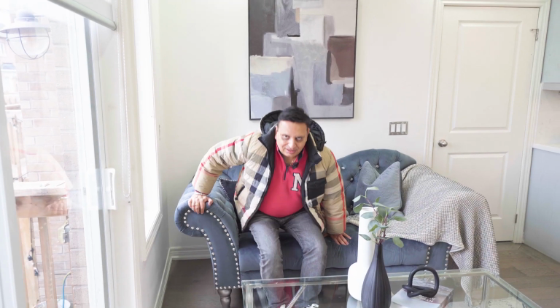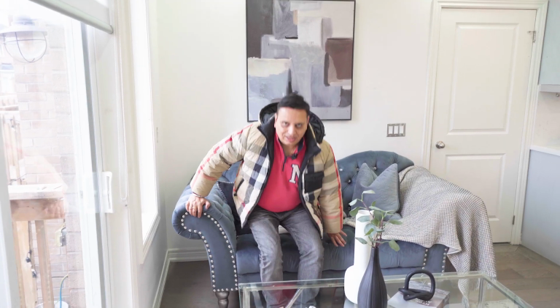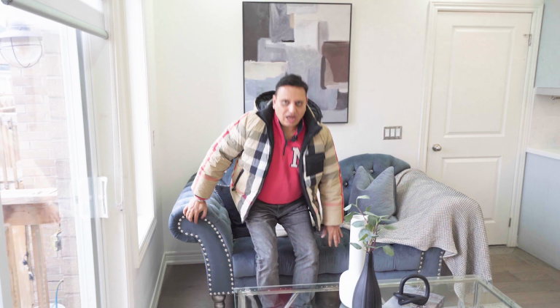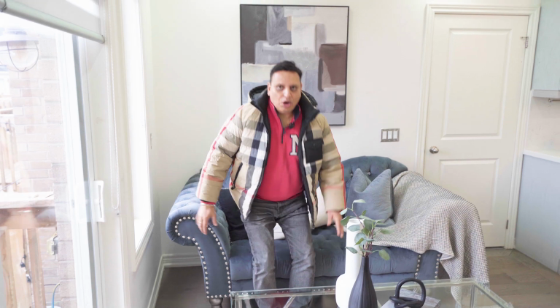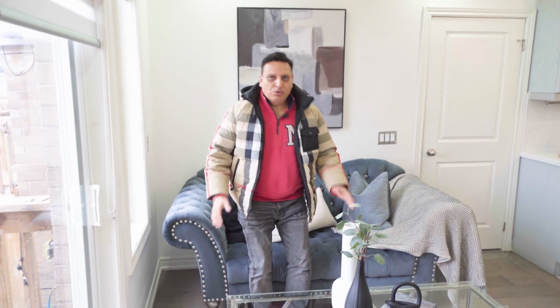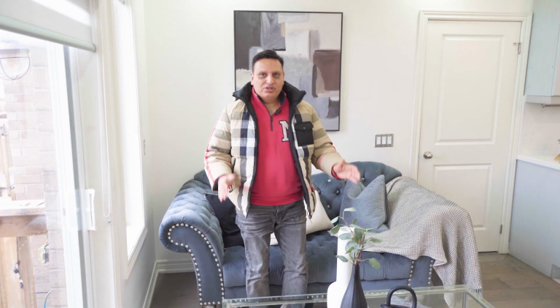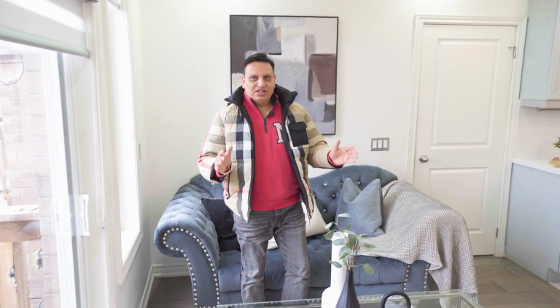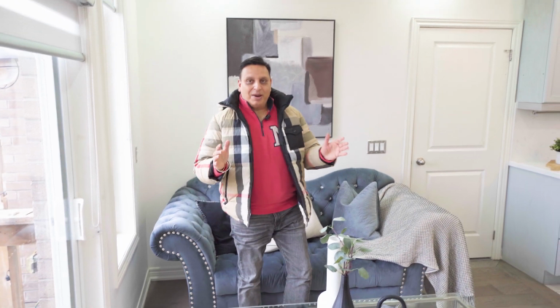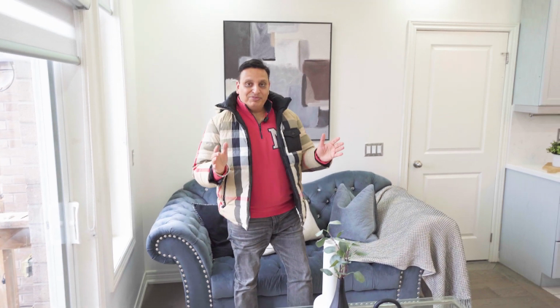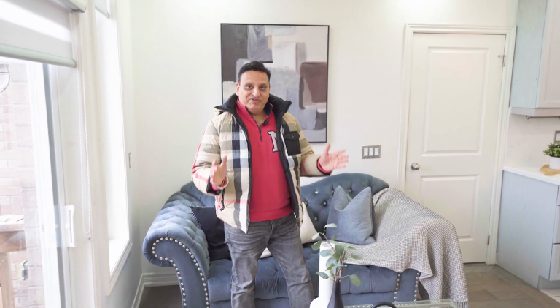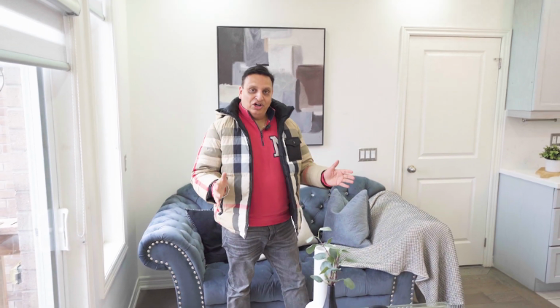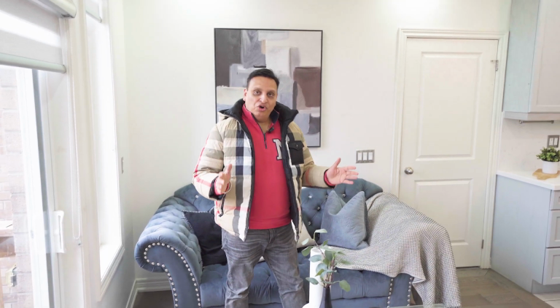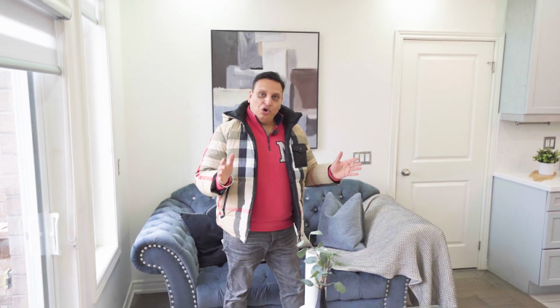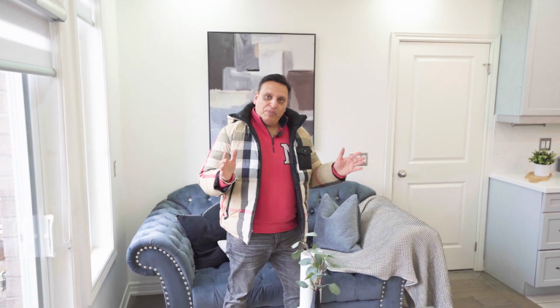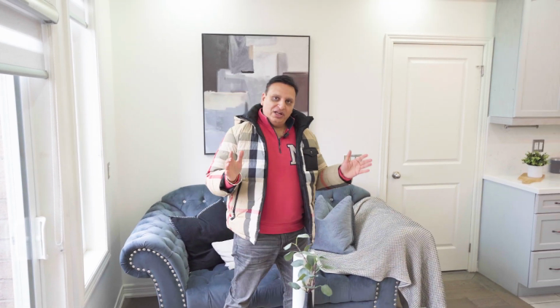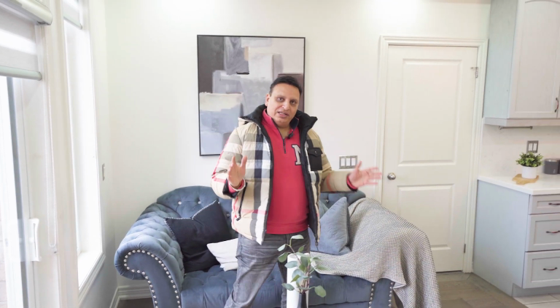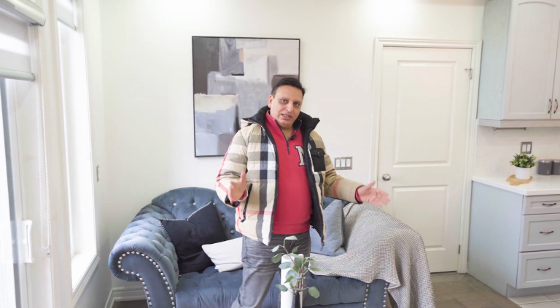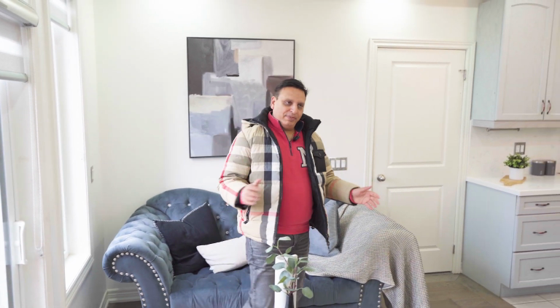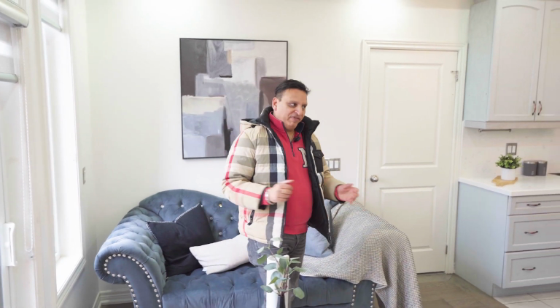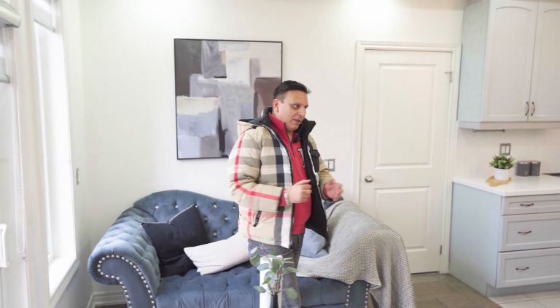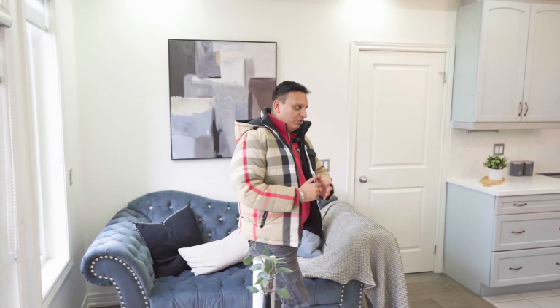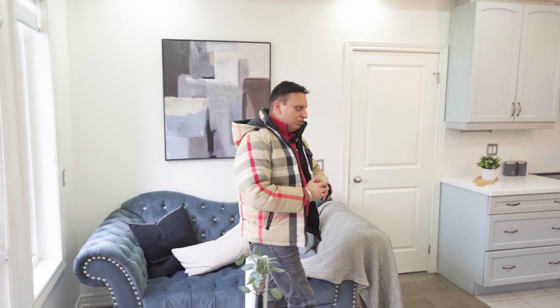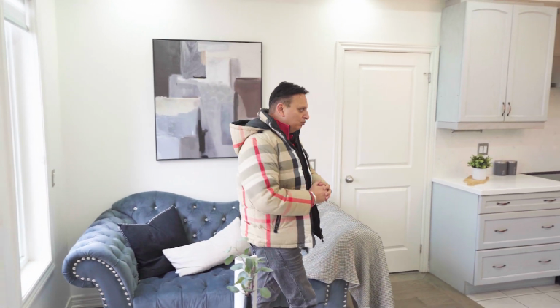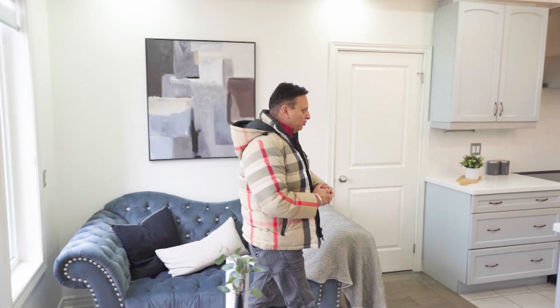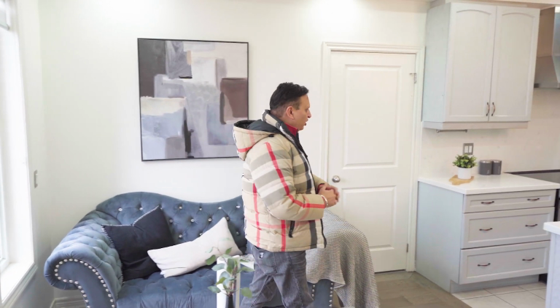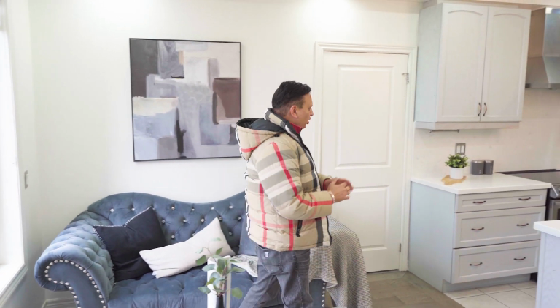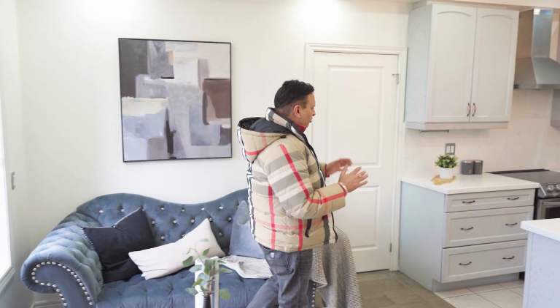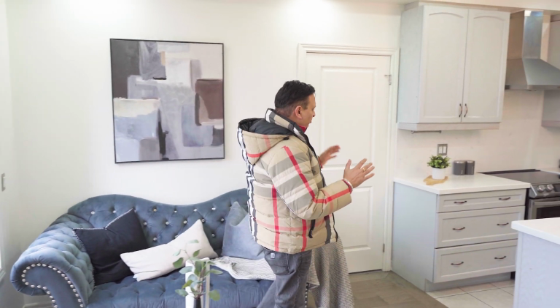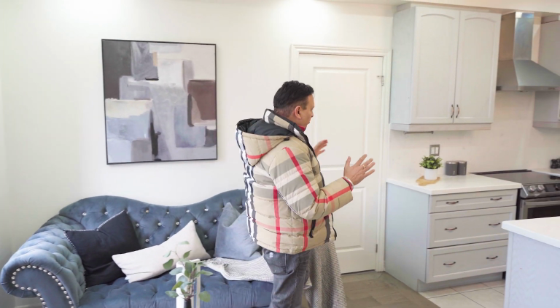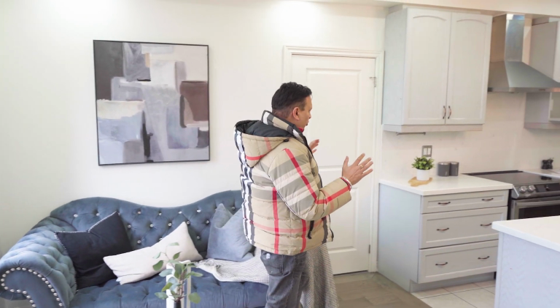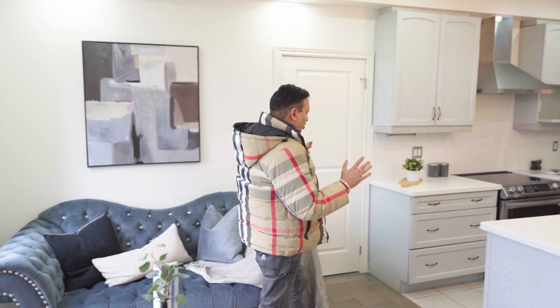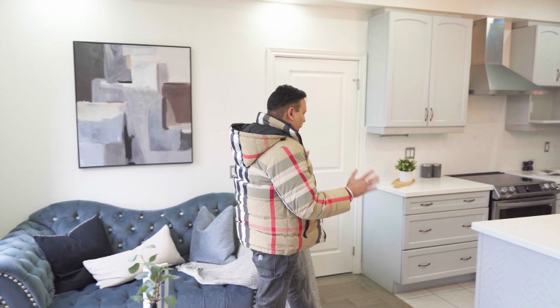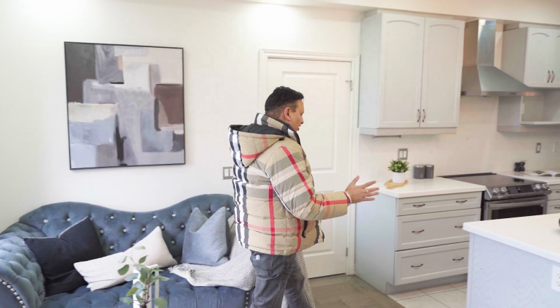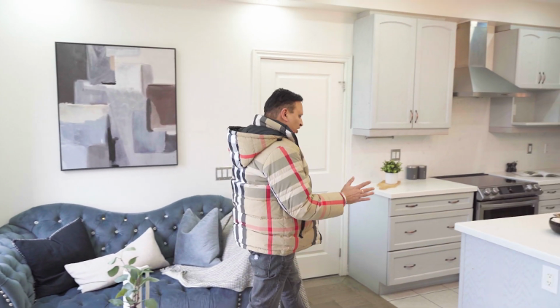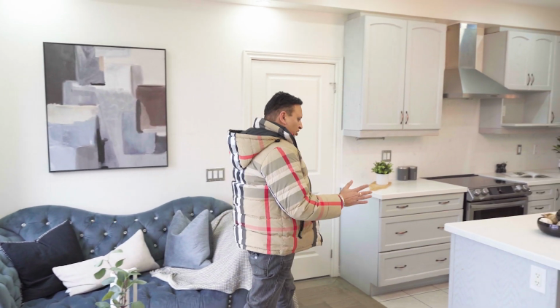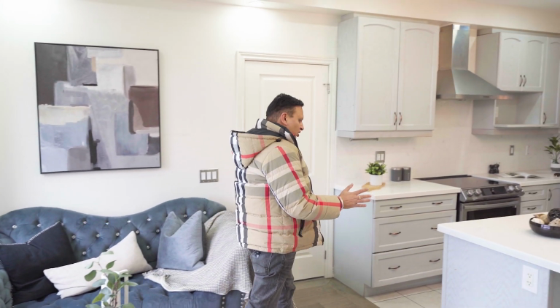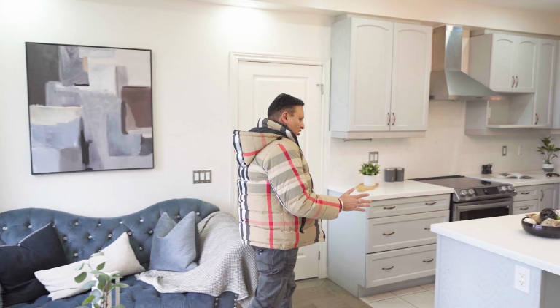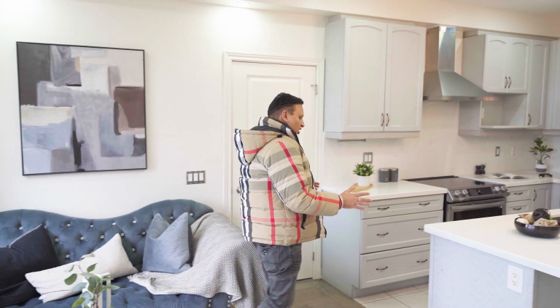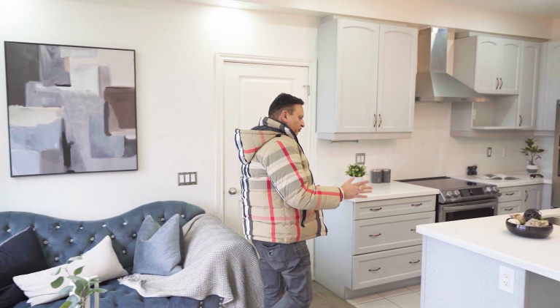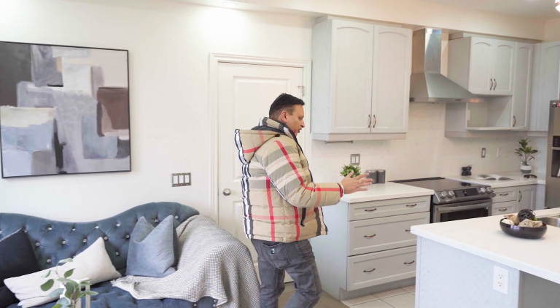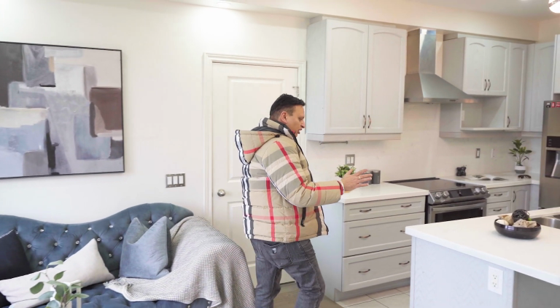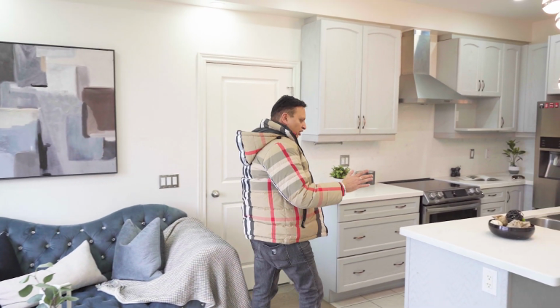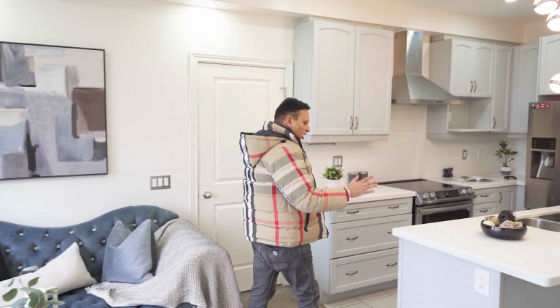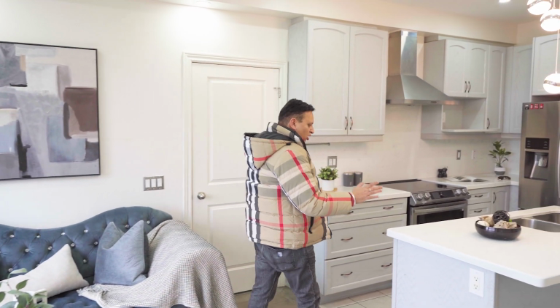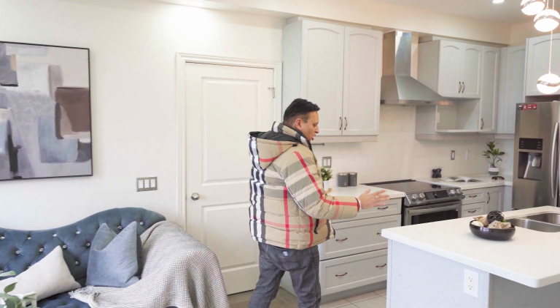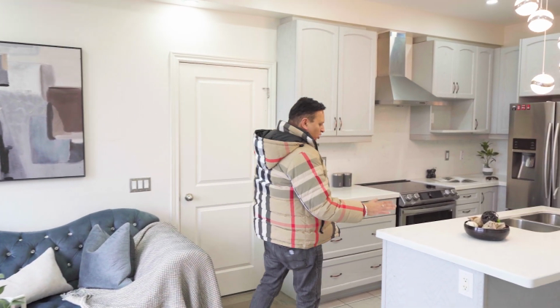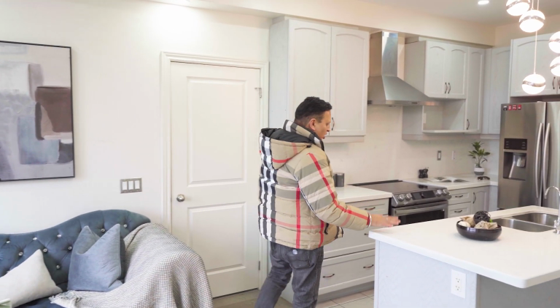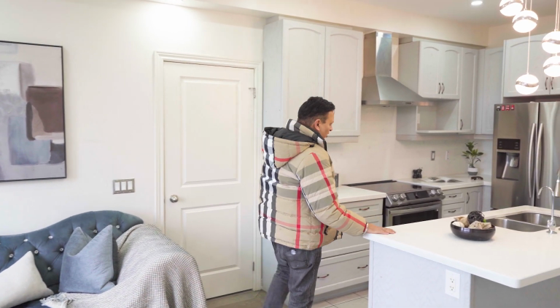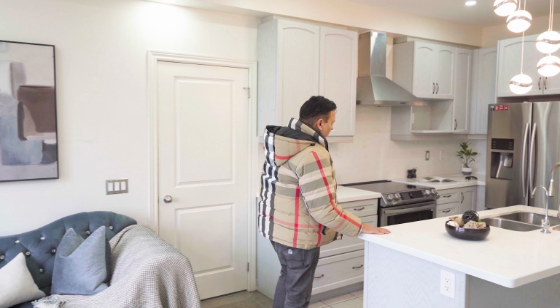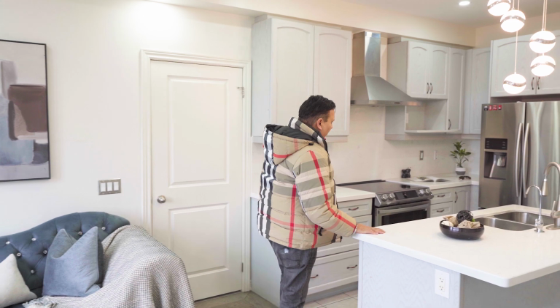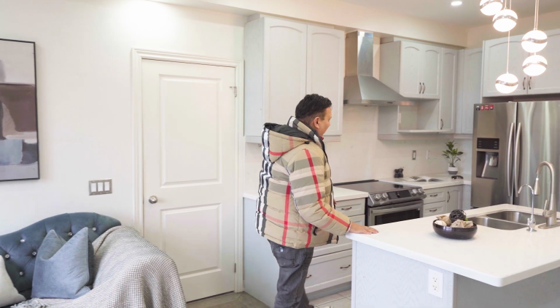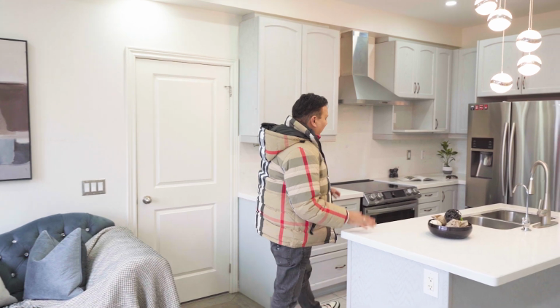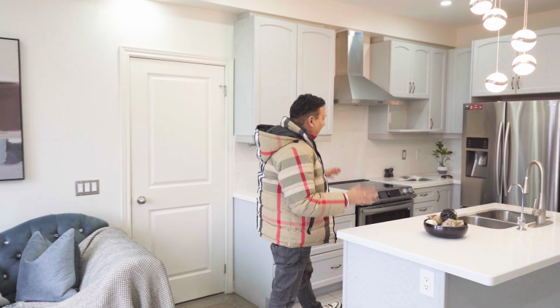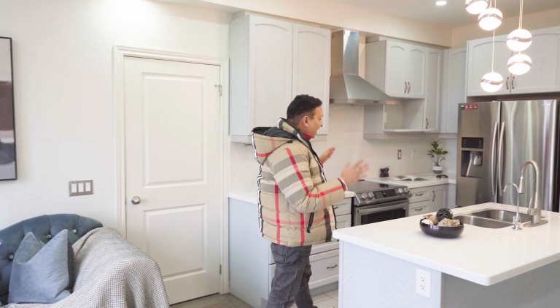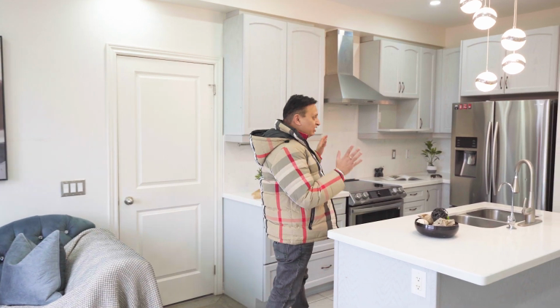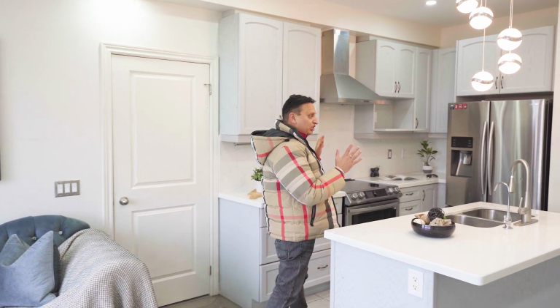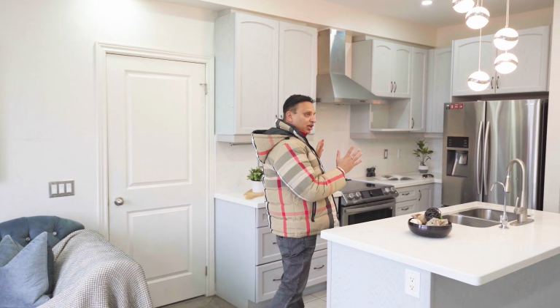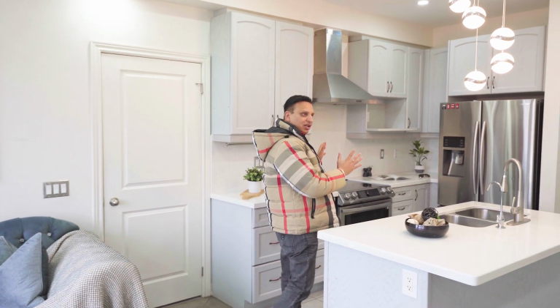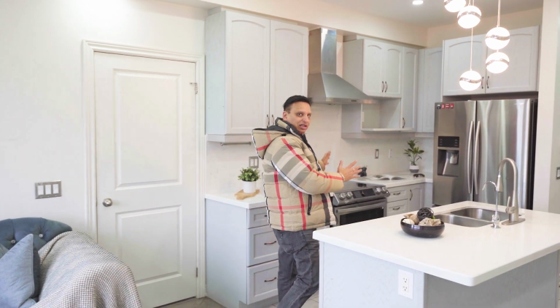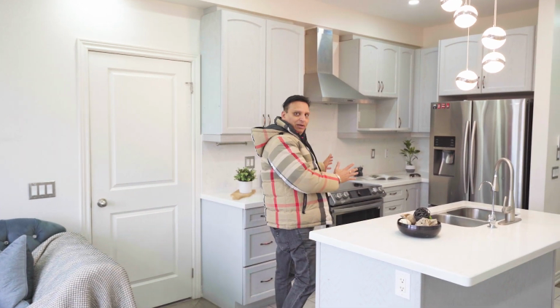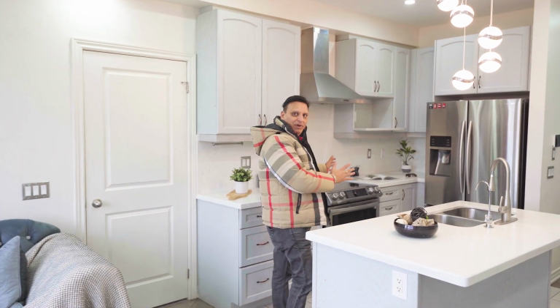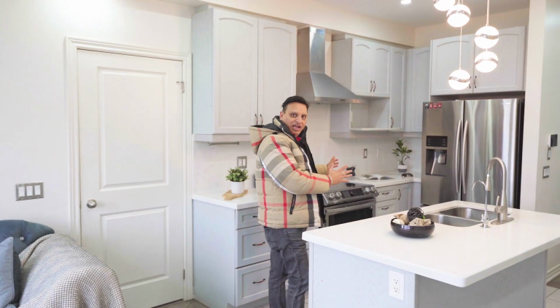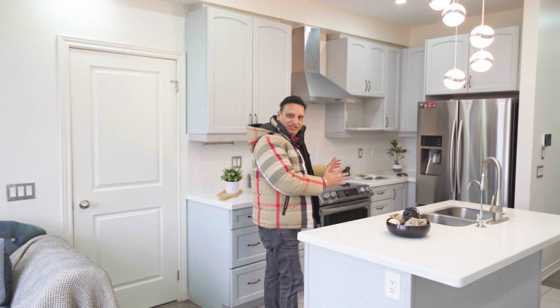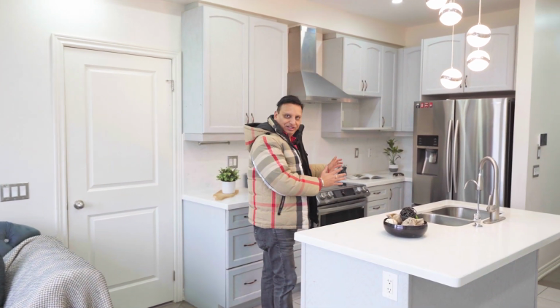The house comes with an open concept family room, beautiful kitchen with granite countertop and stainless steel appliances.